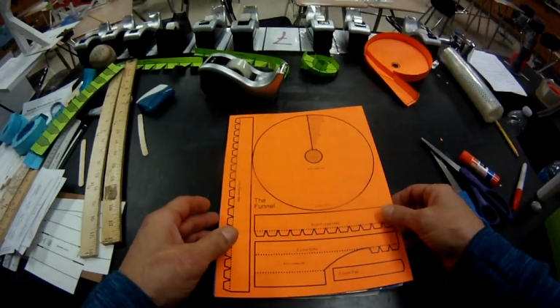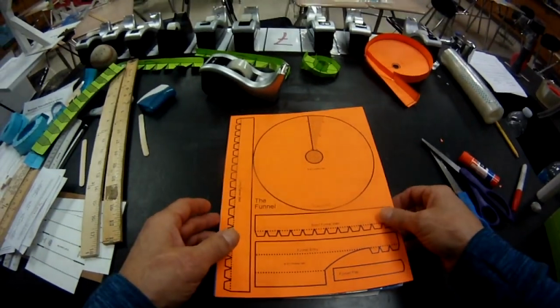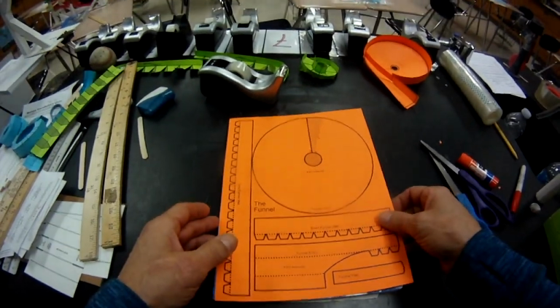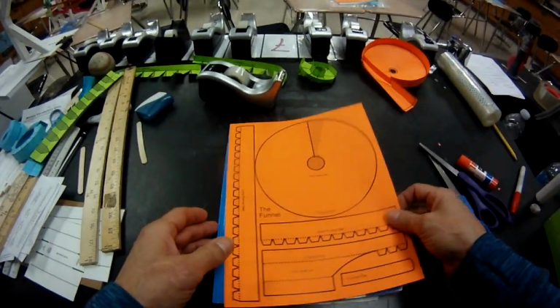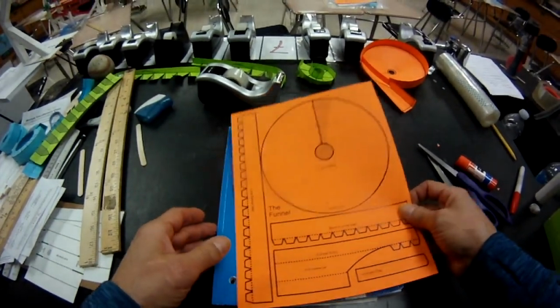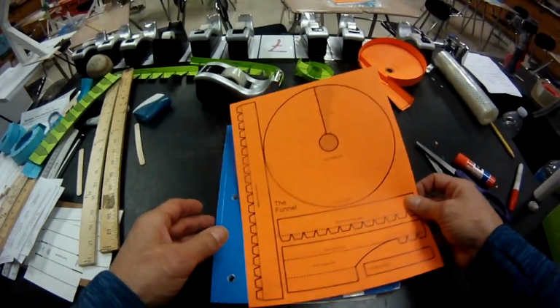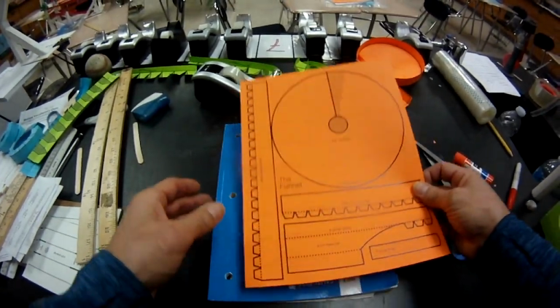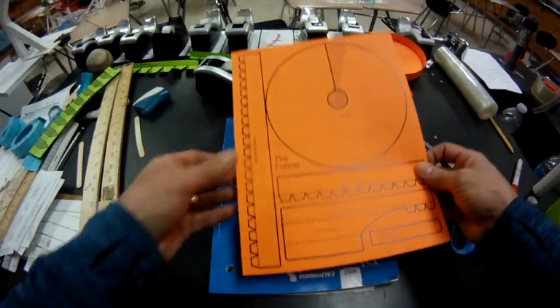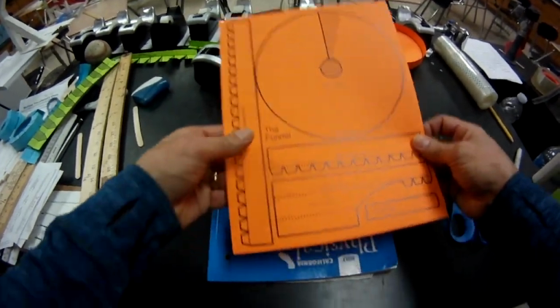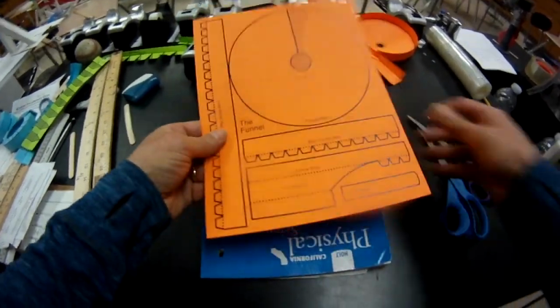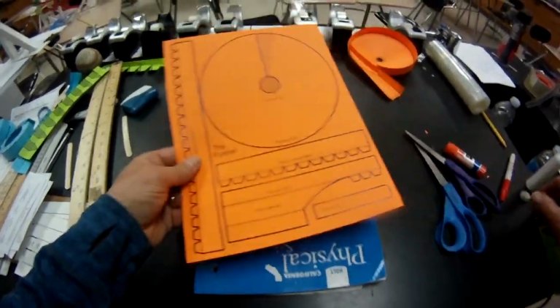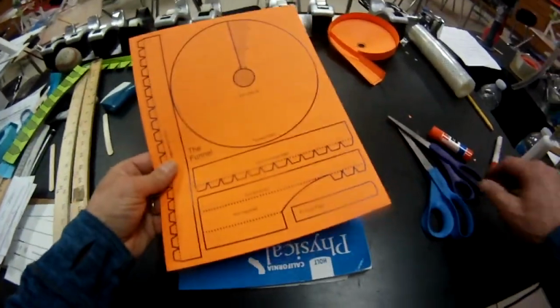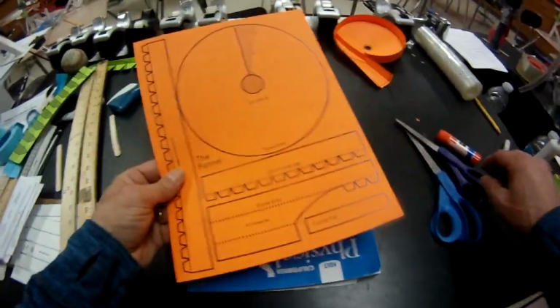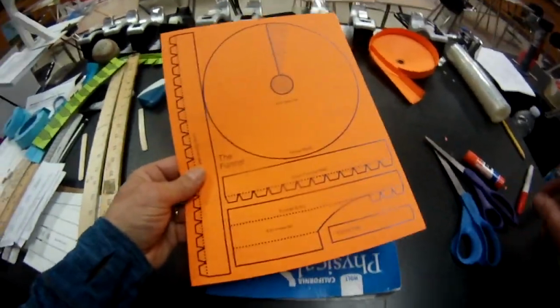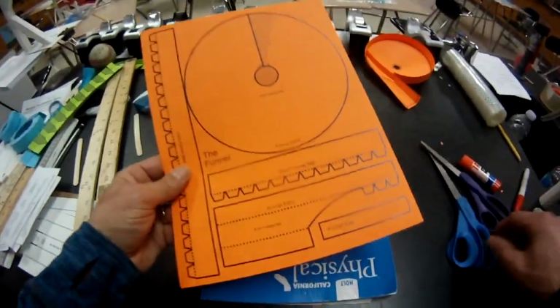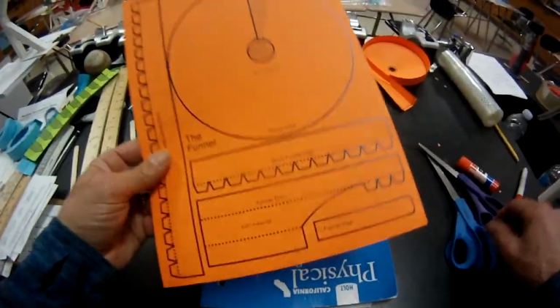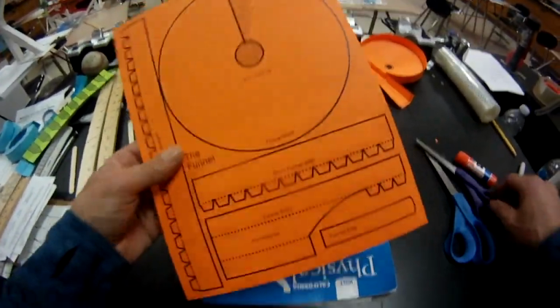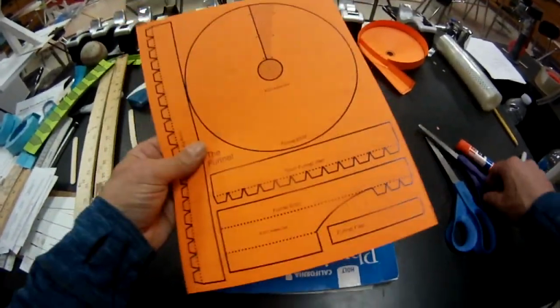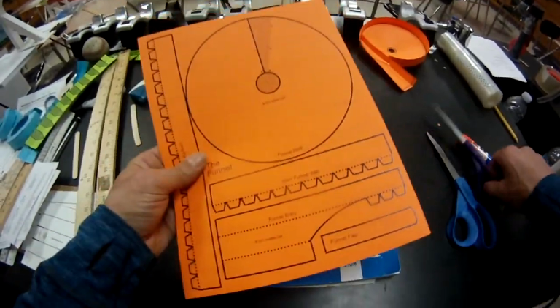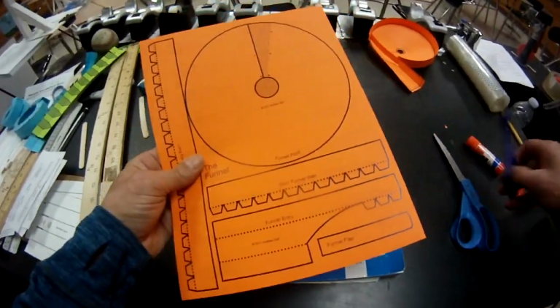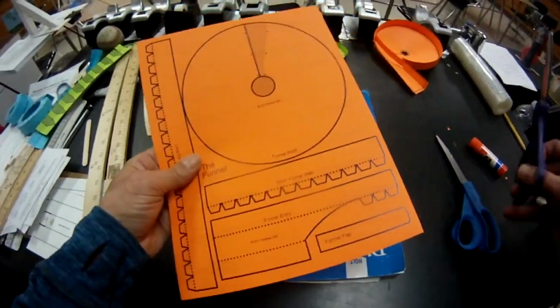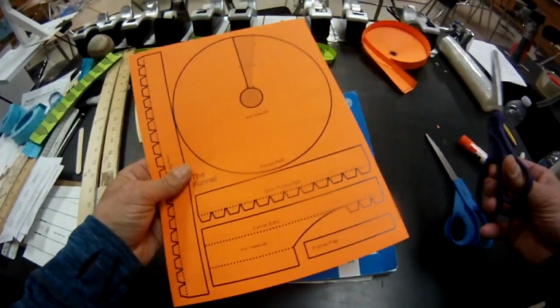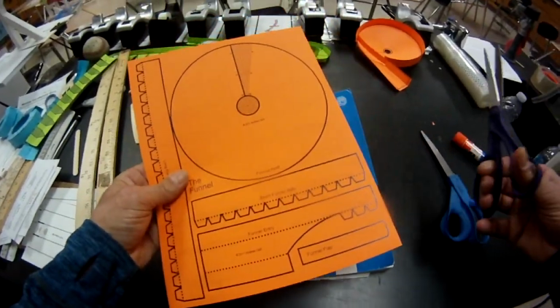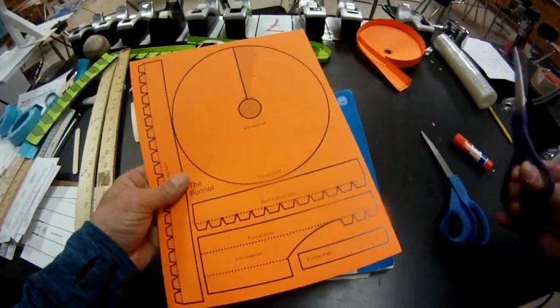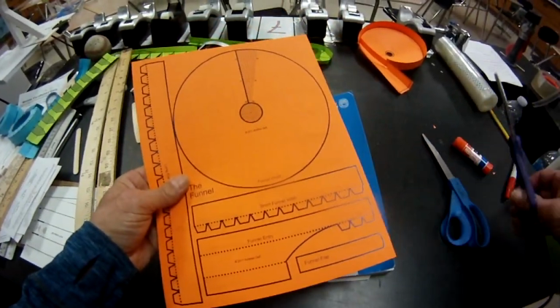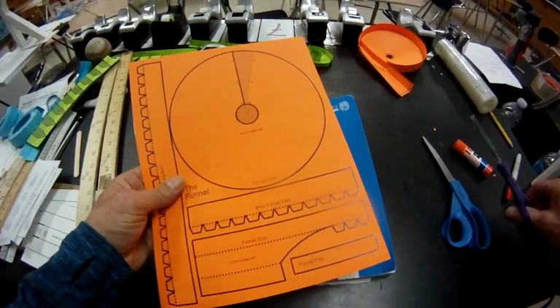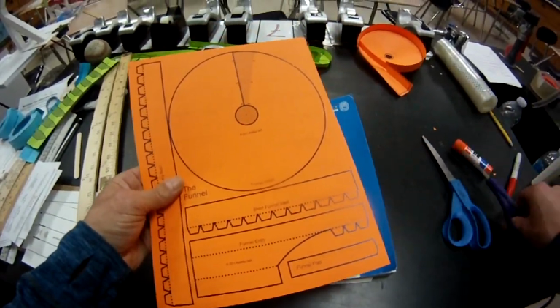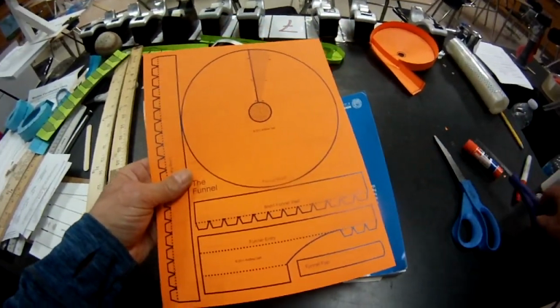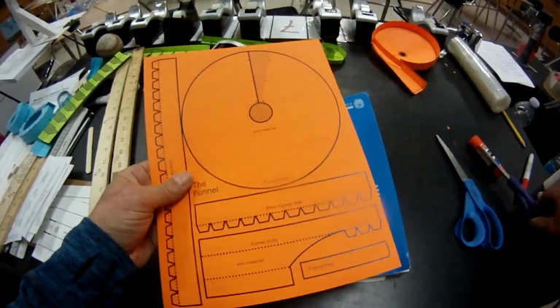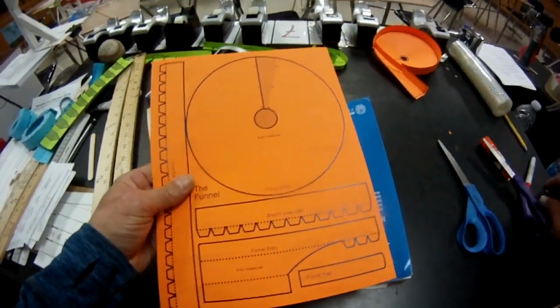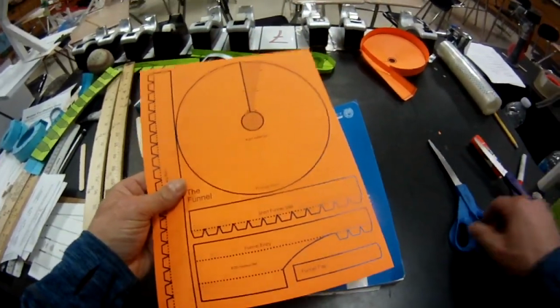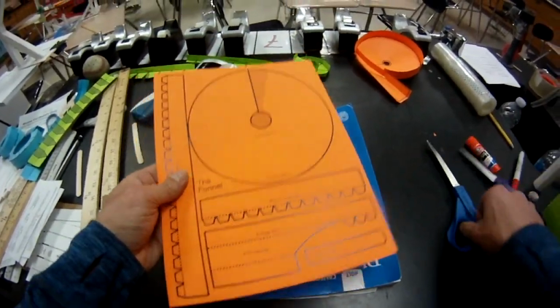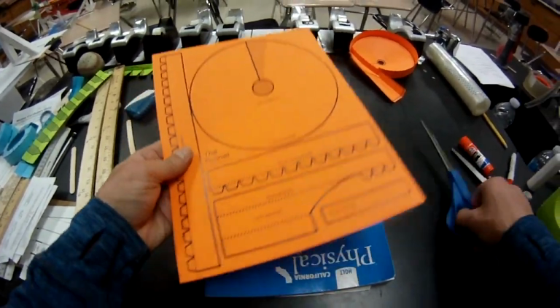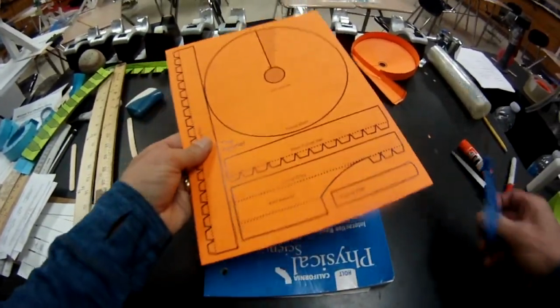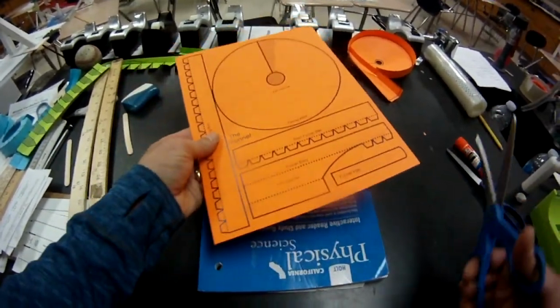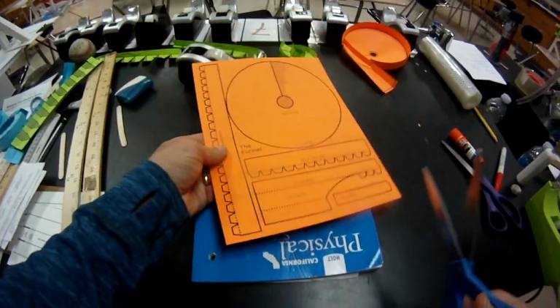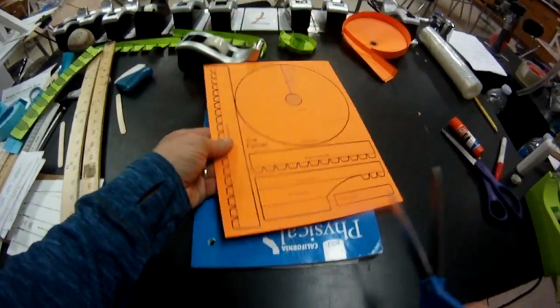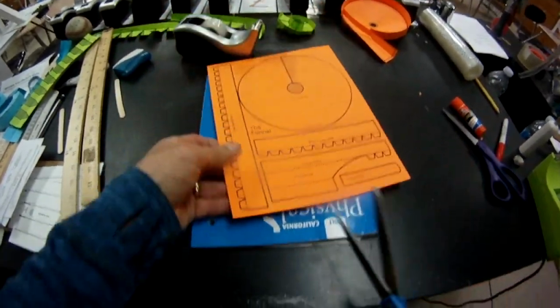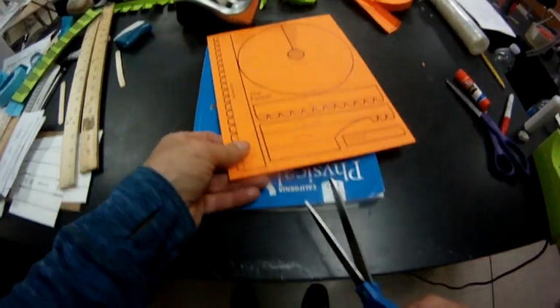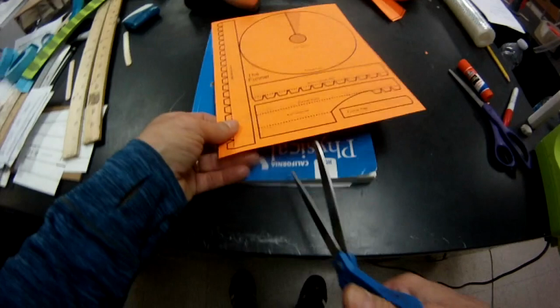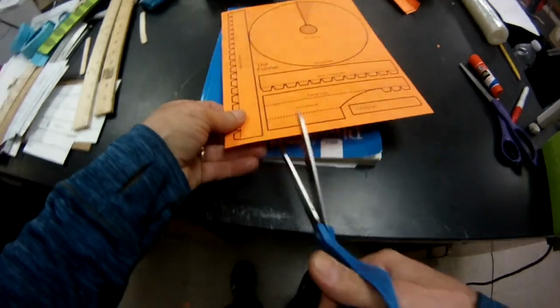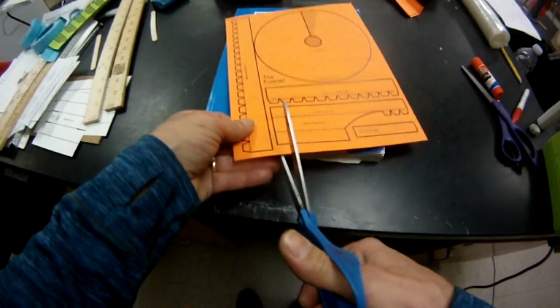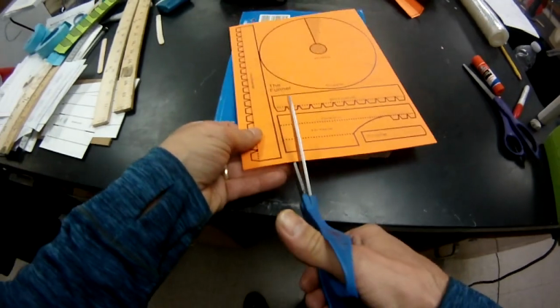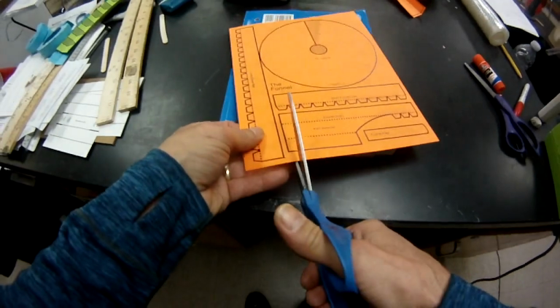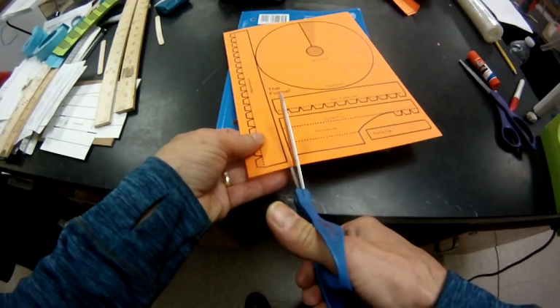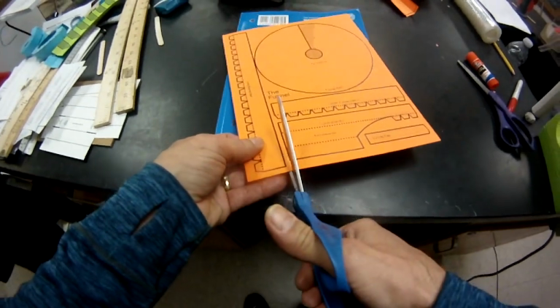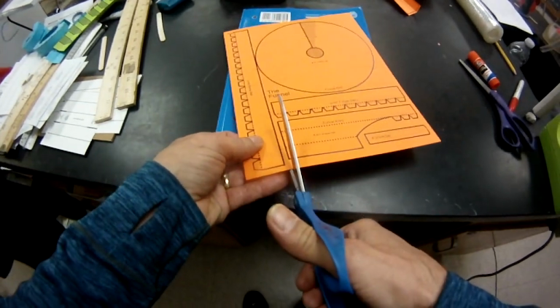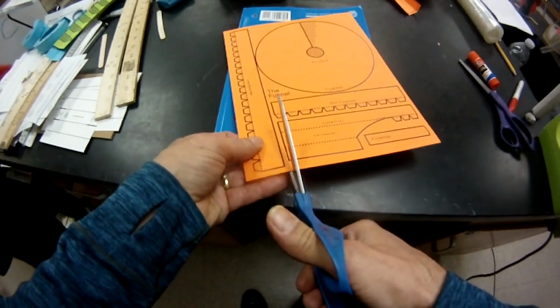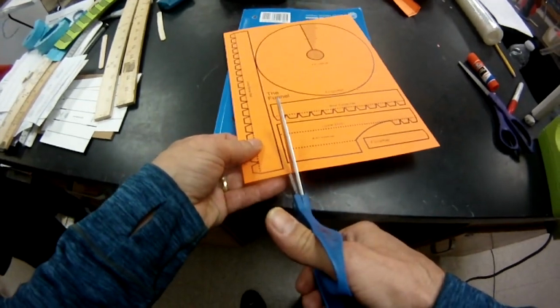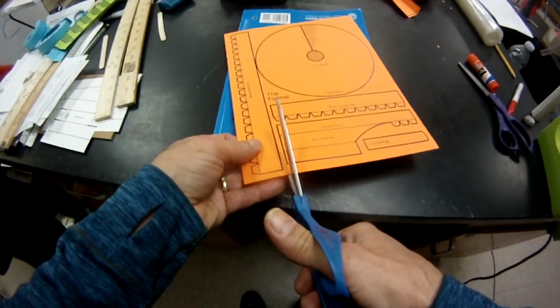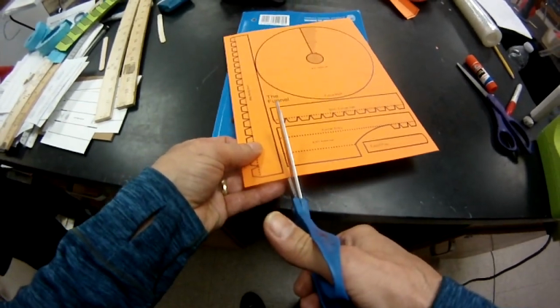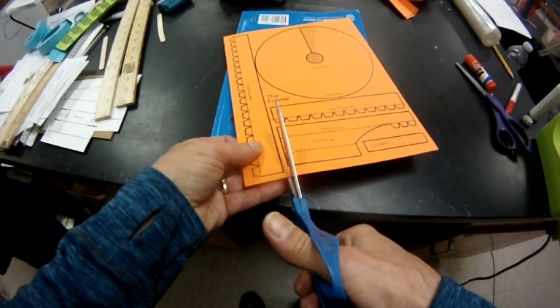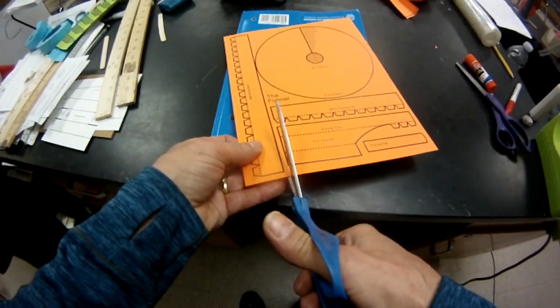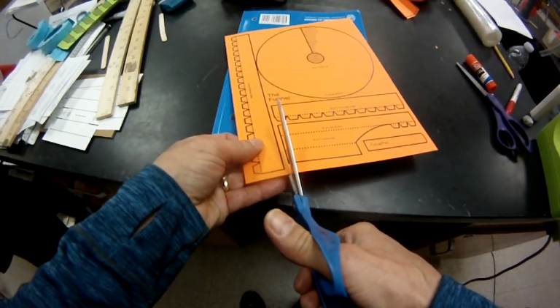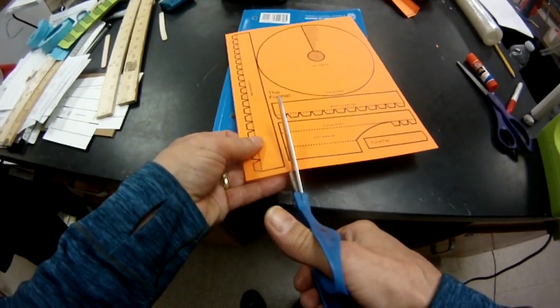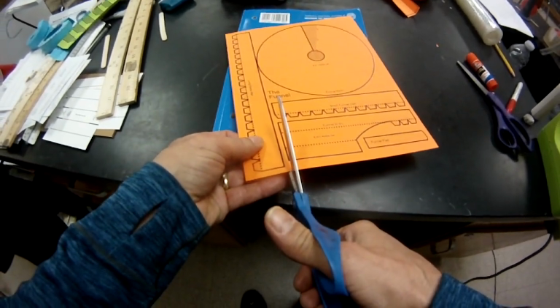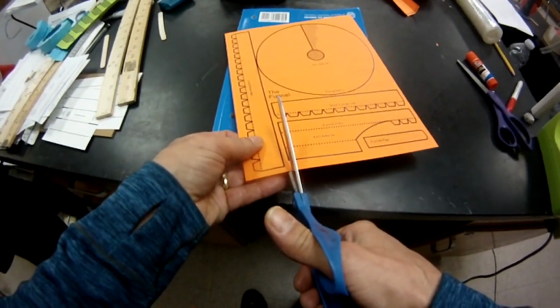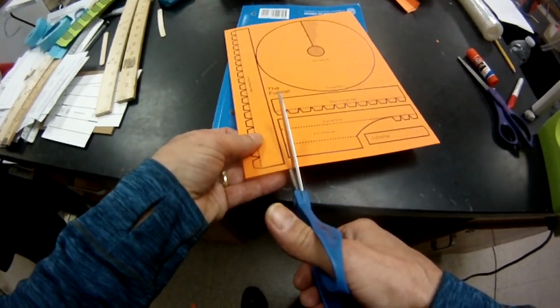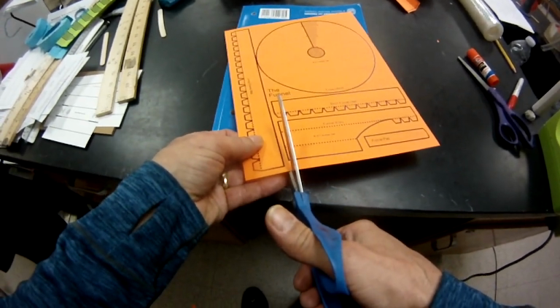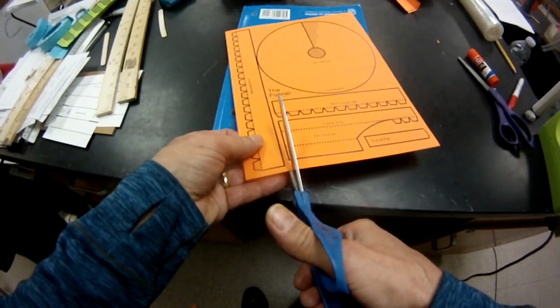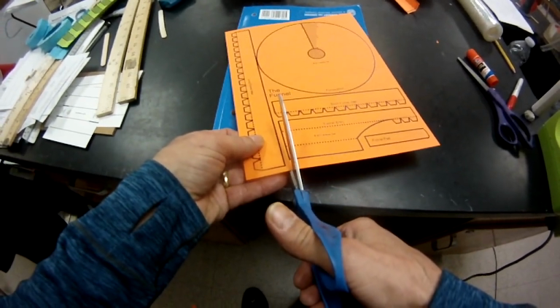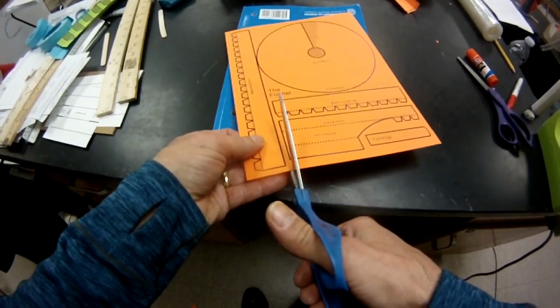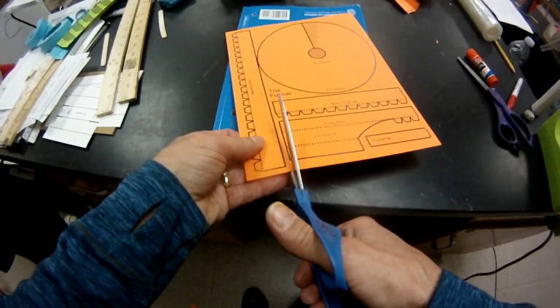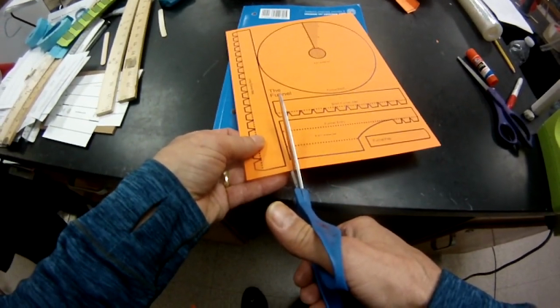How to make a funnel. Let's first start cutting this out. I like to cut right about here — we'll see.